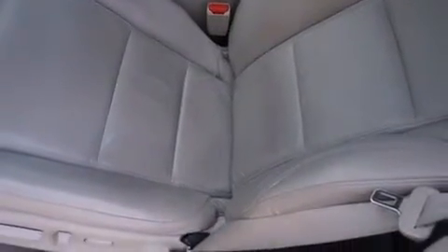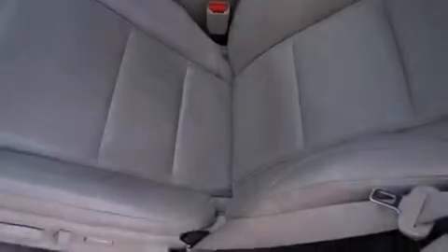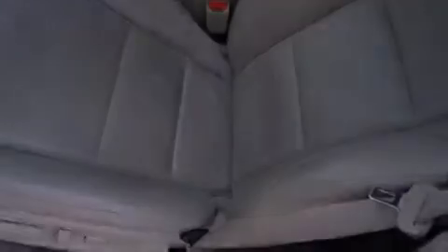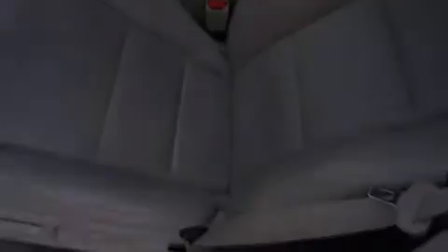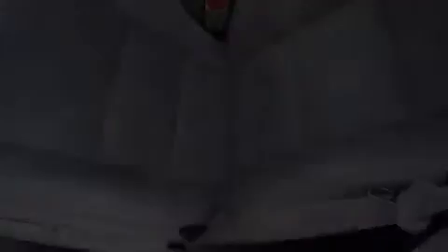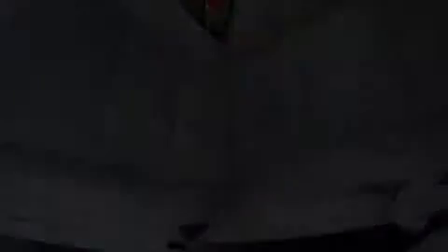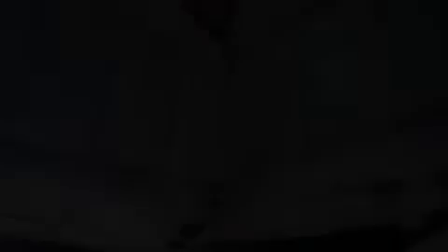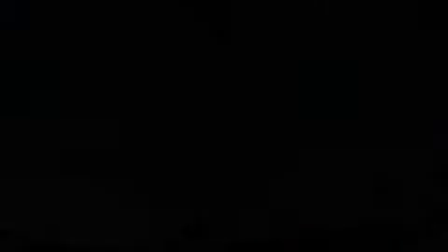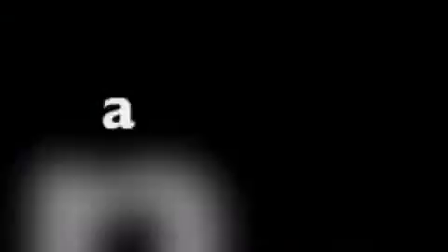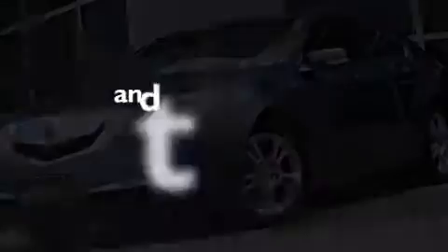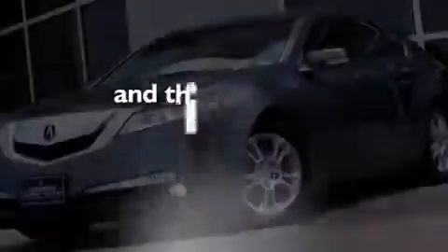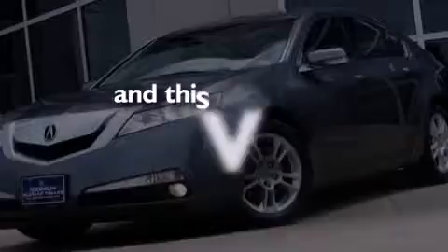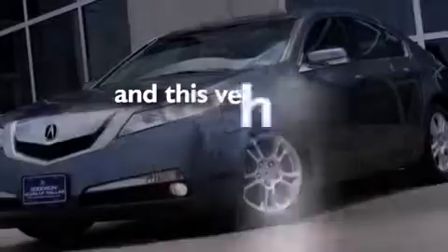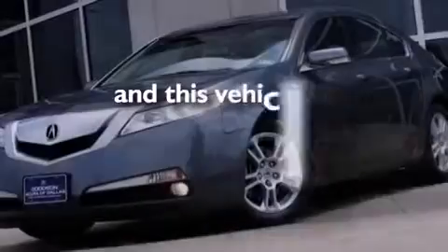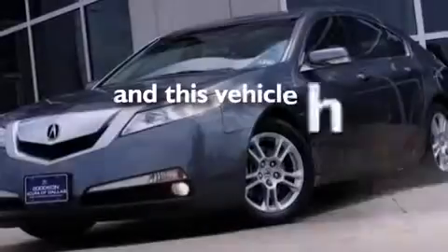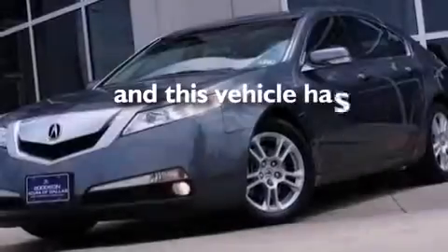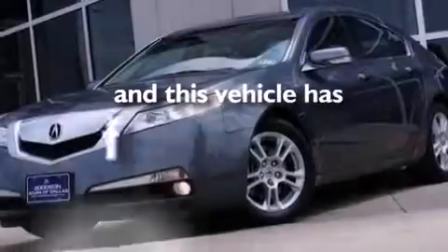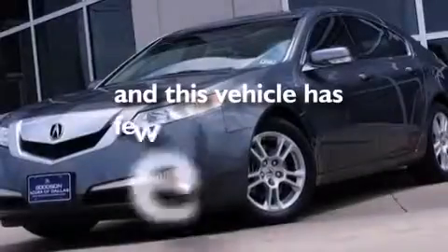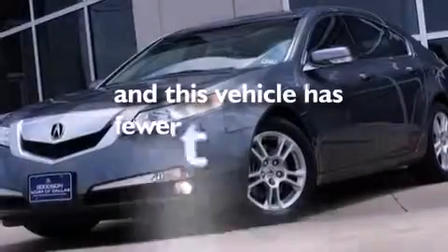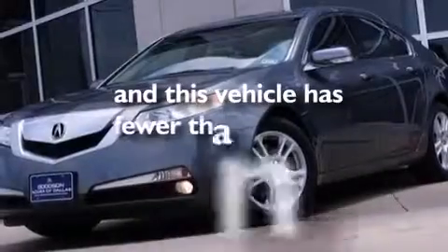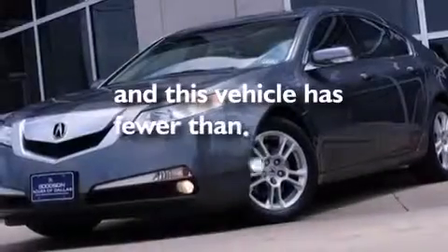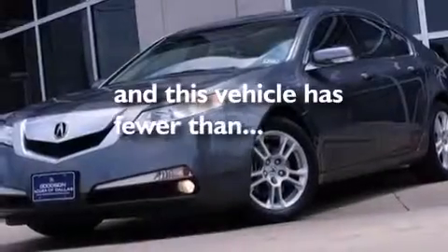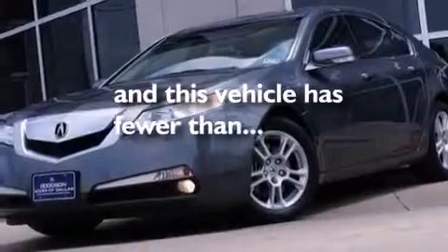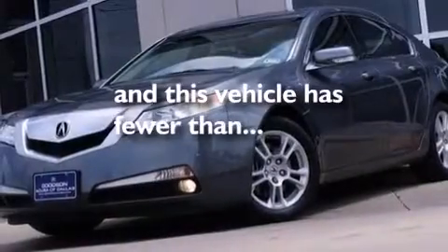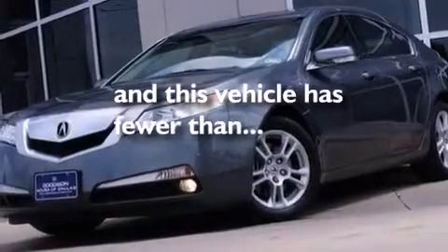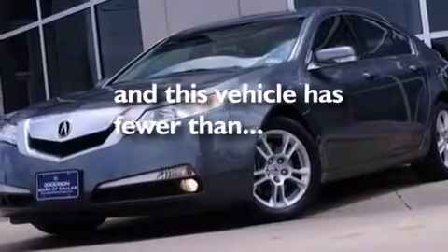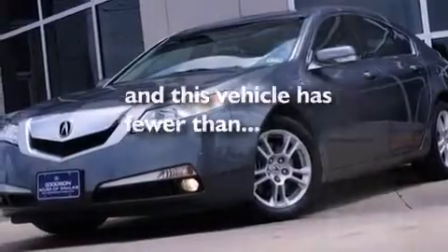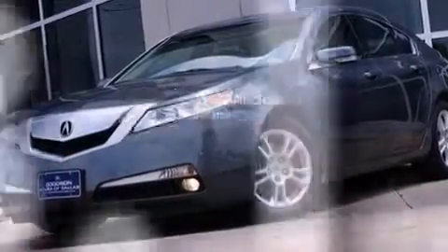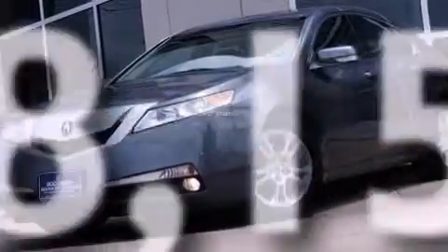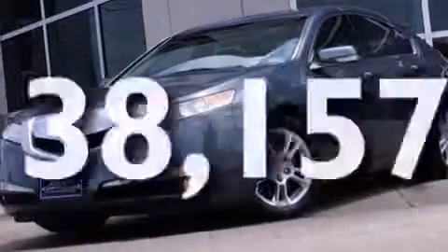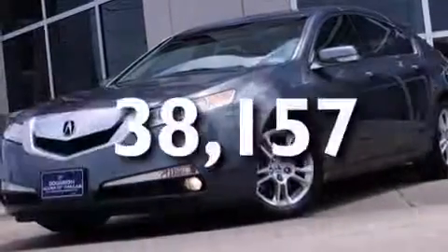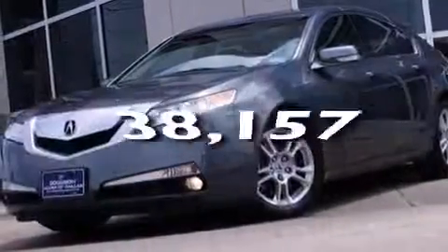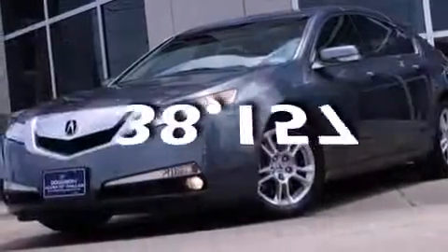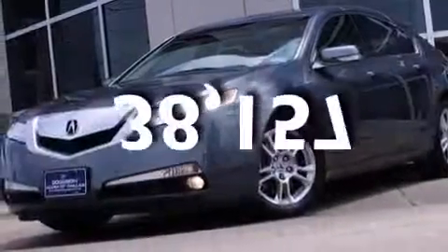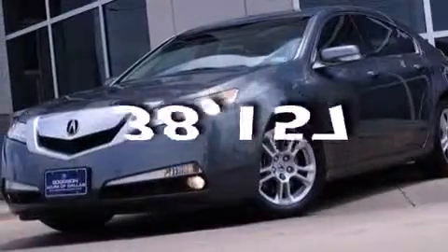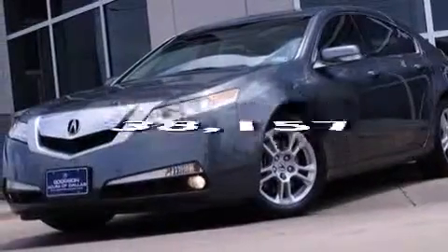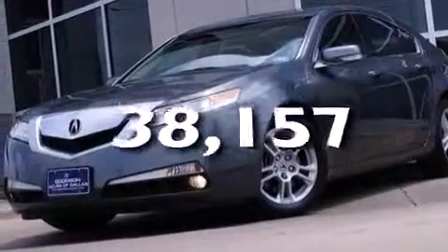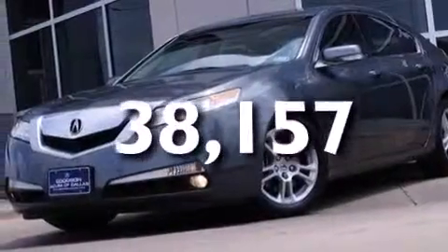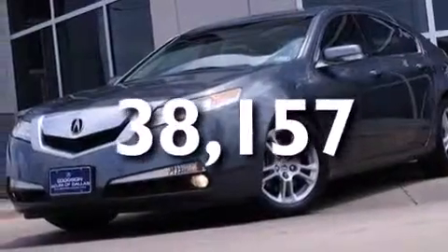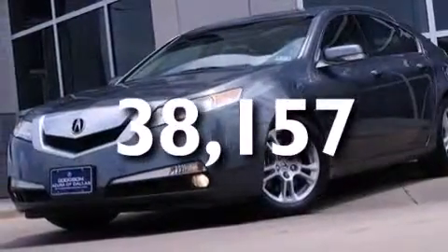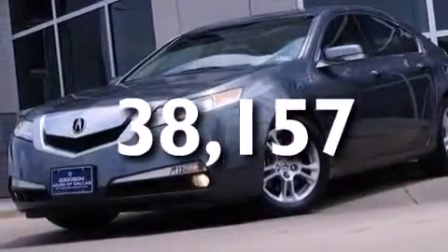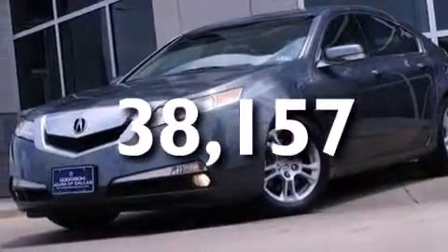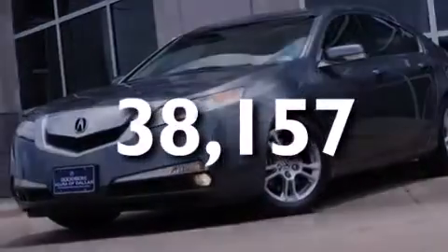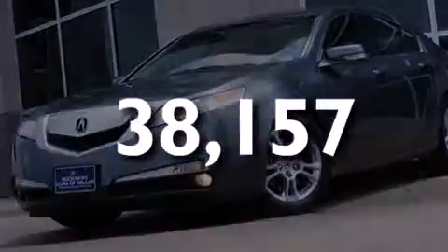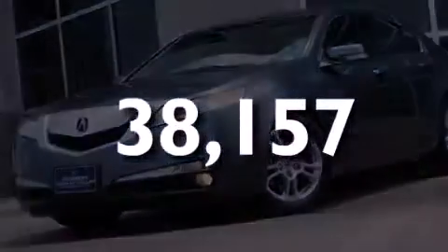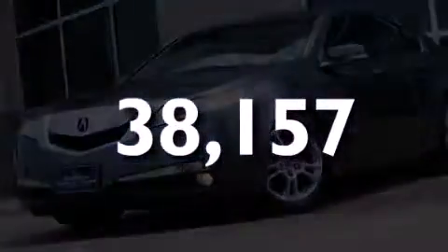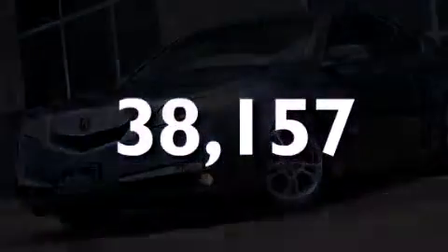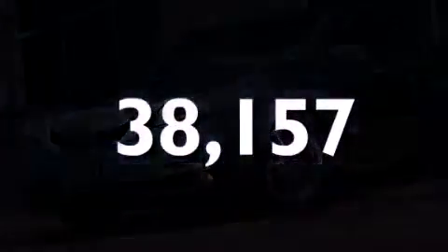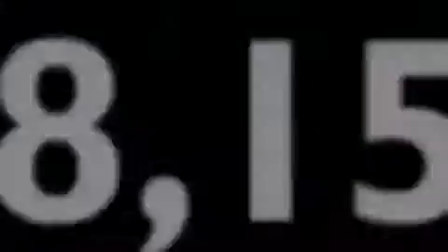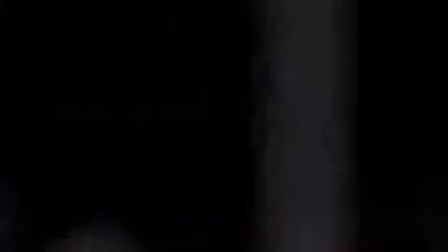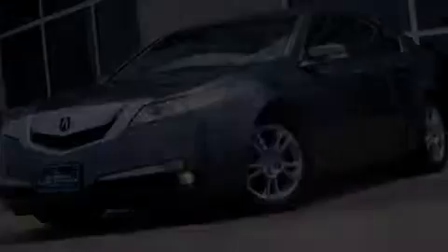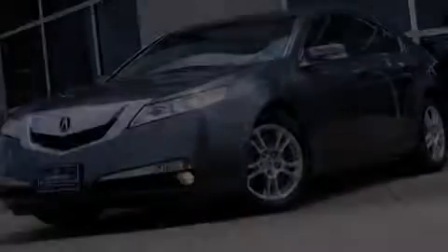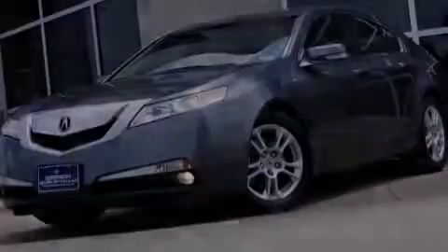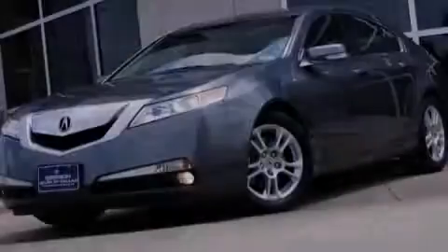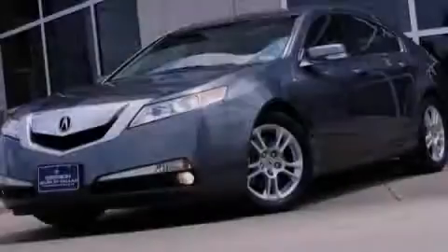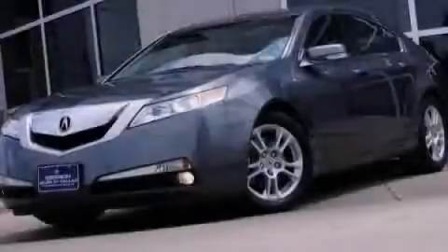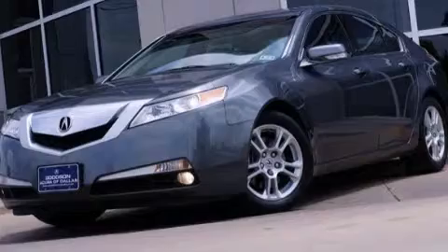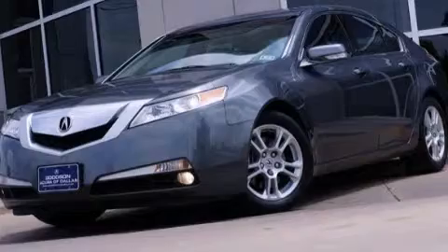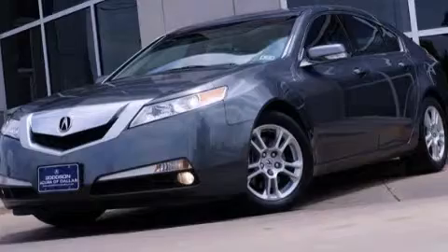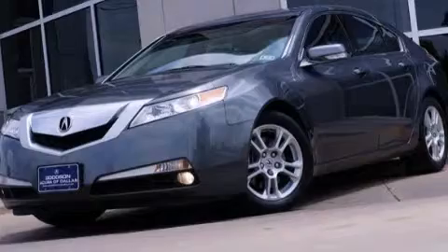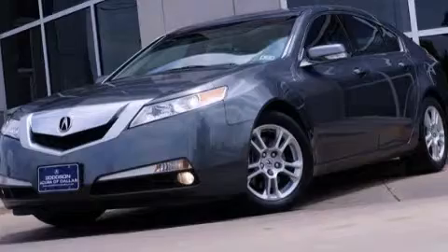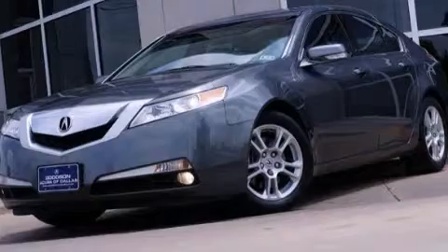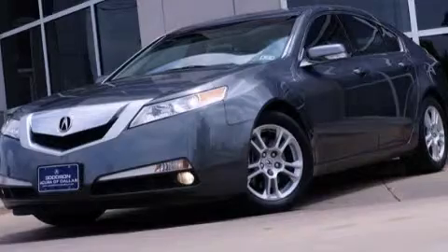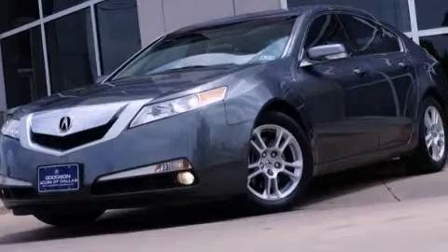This vehicle has fewer than 39,000 miles on the odometer. Please call us today for more information on this great vehicle.